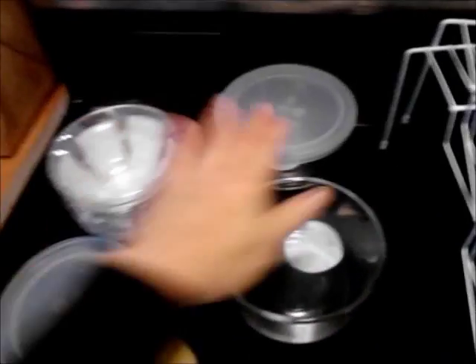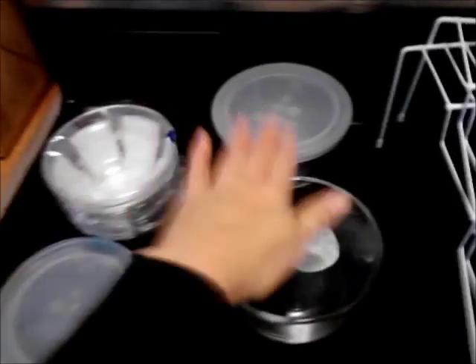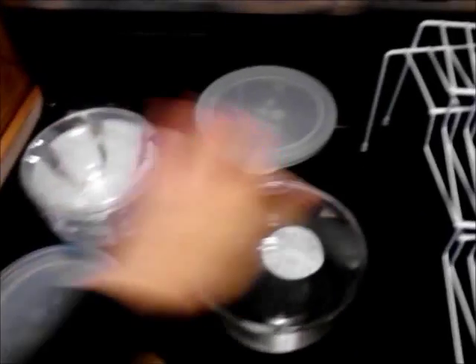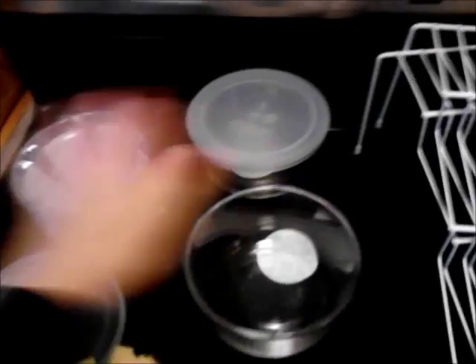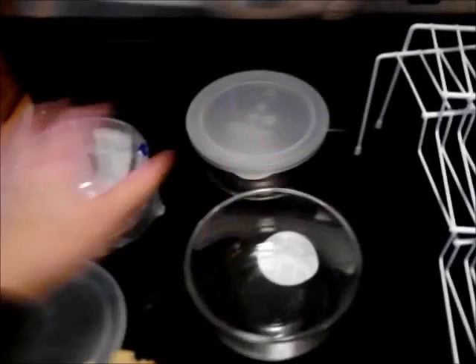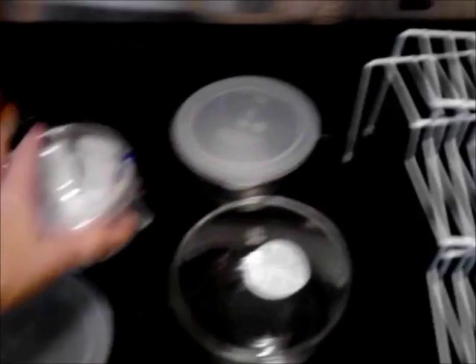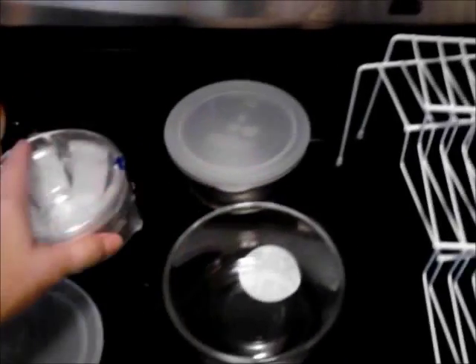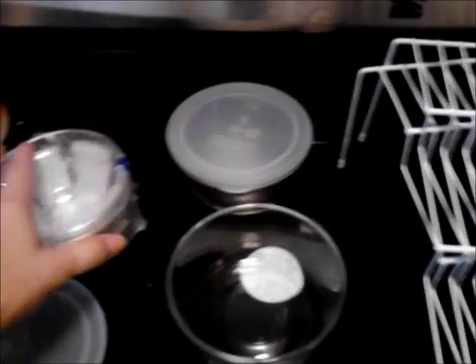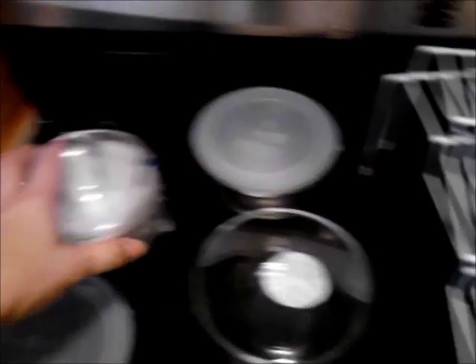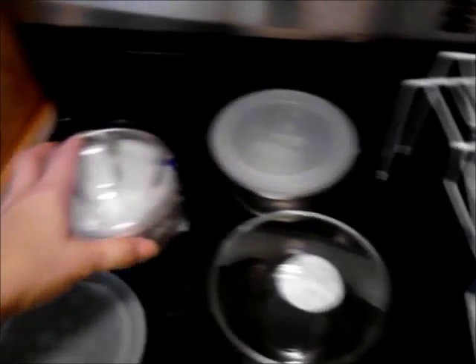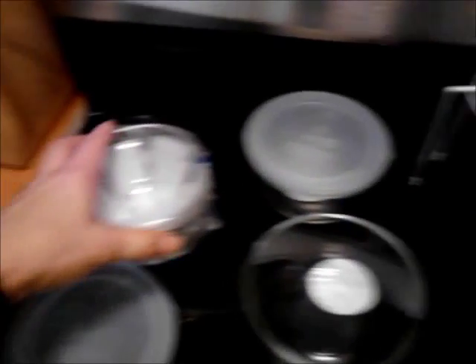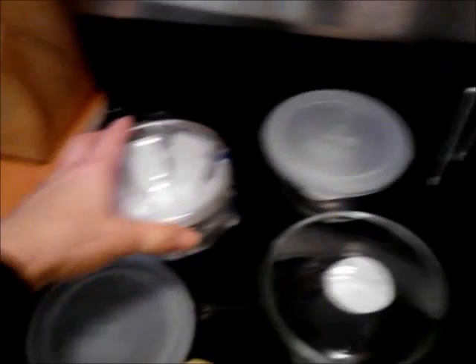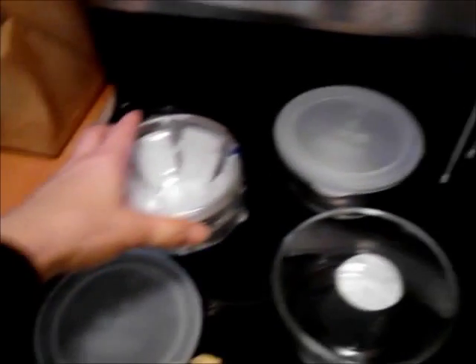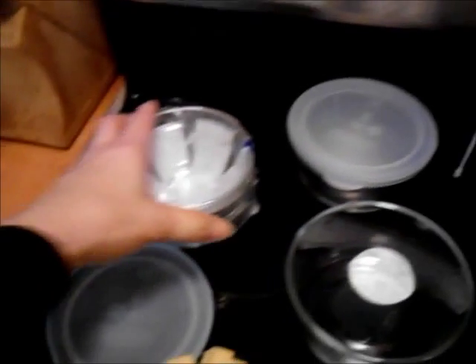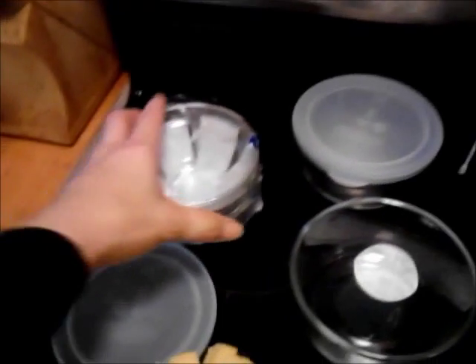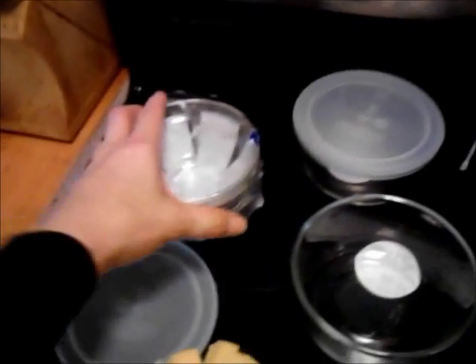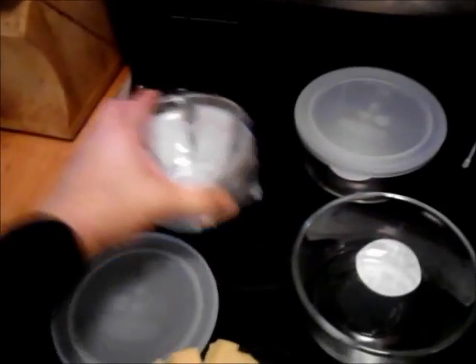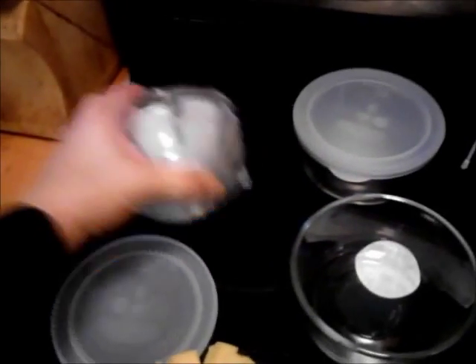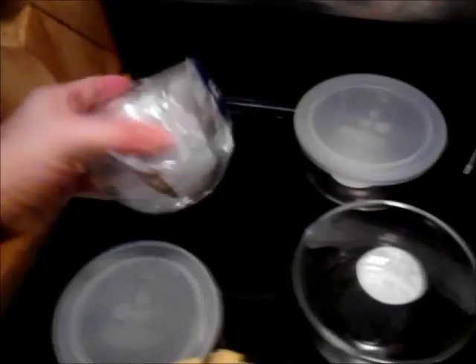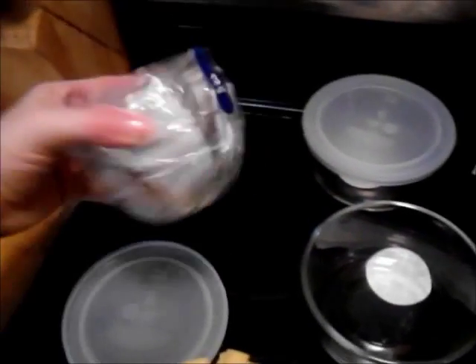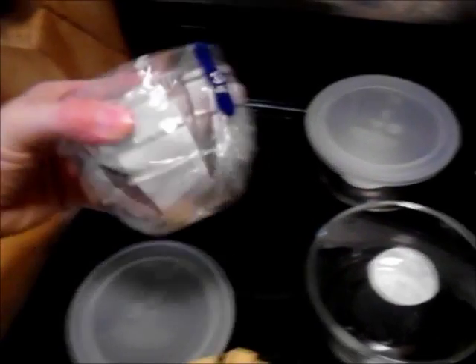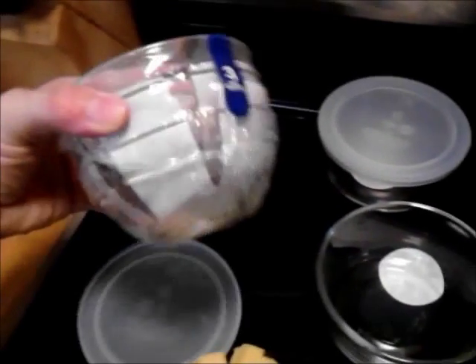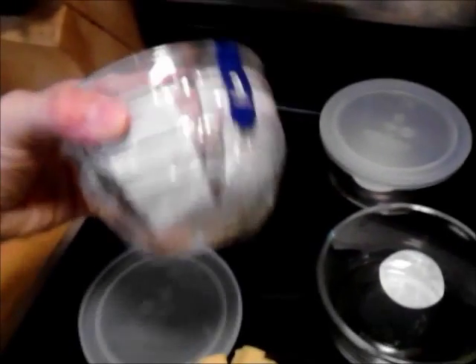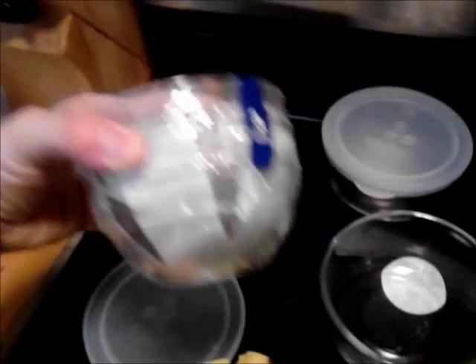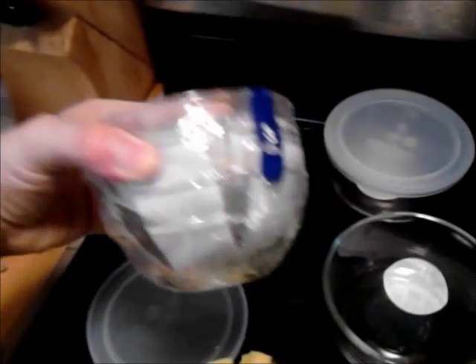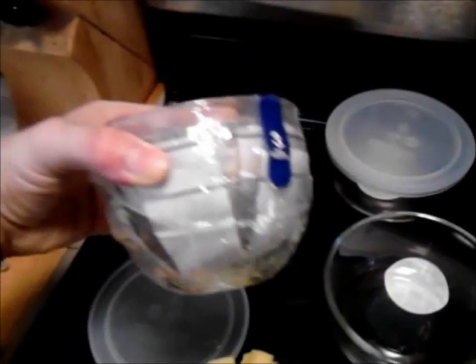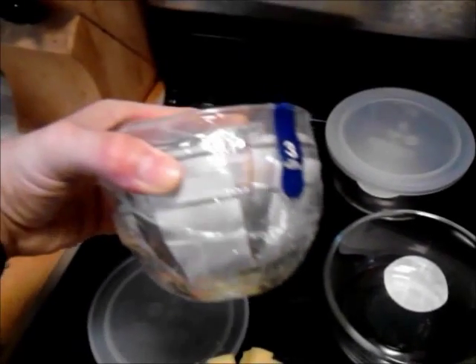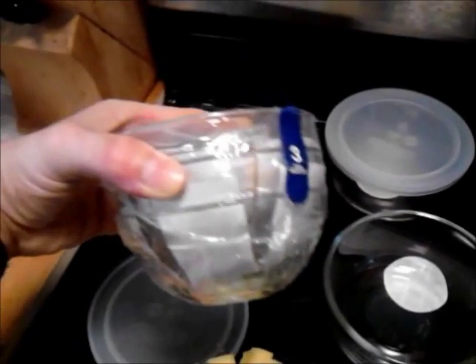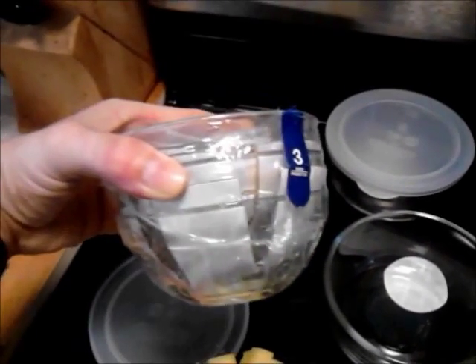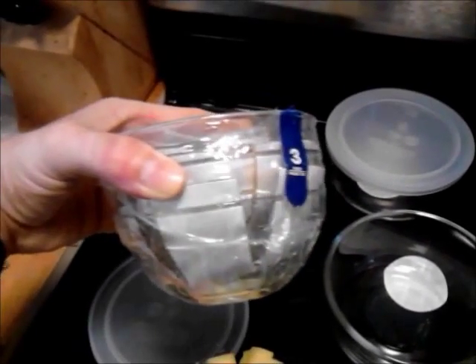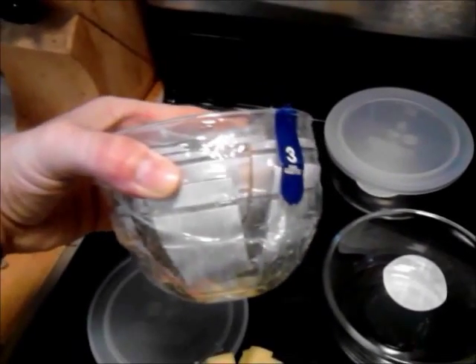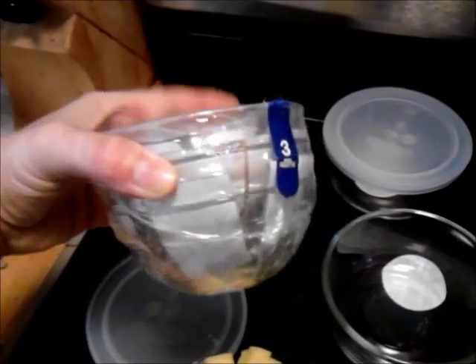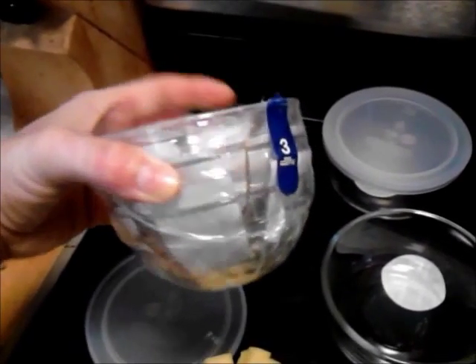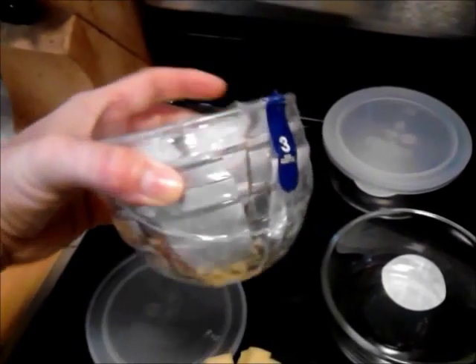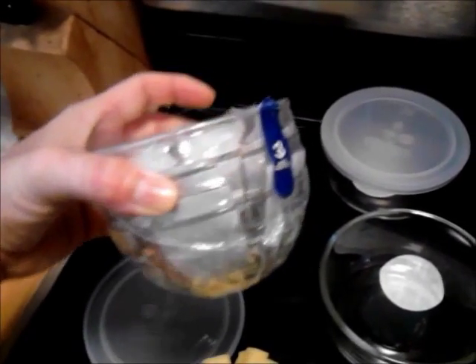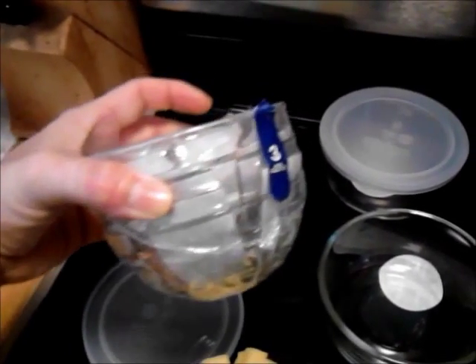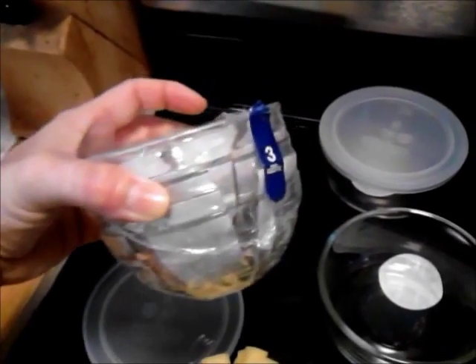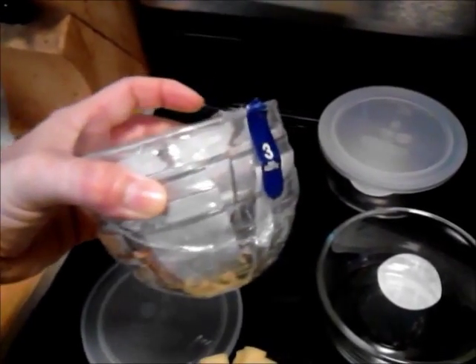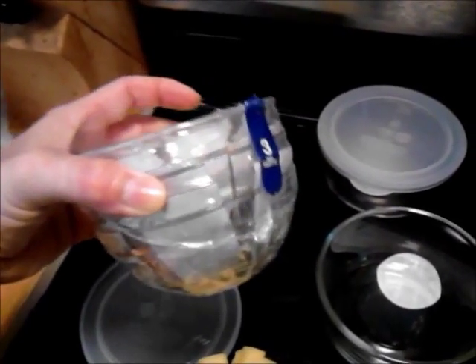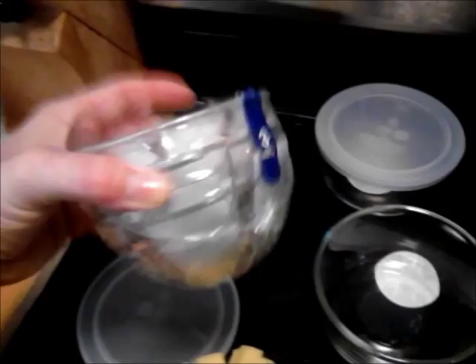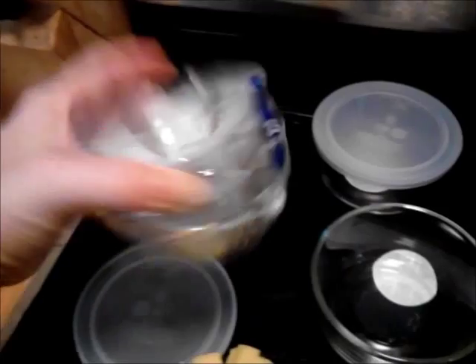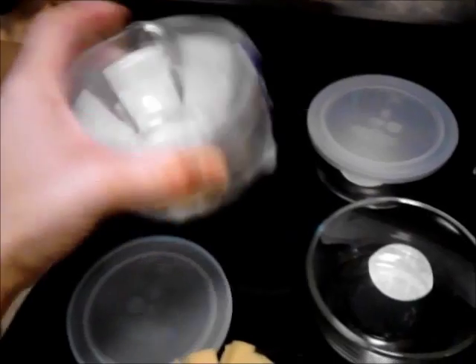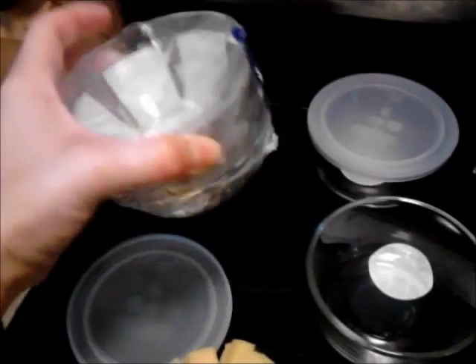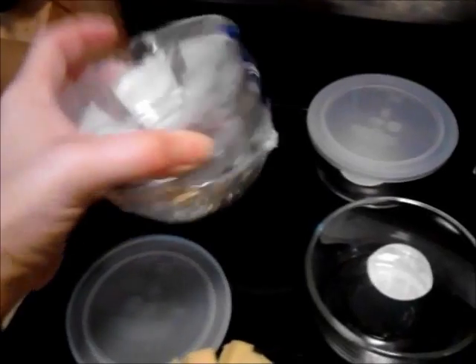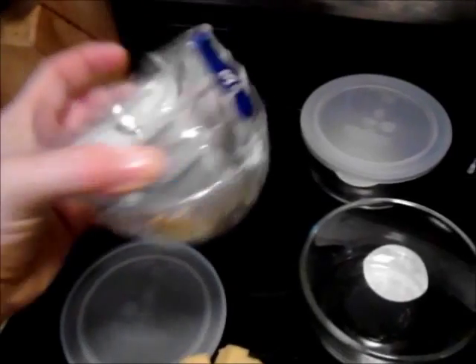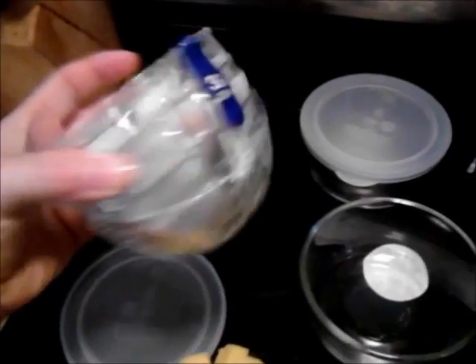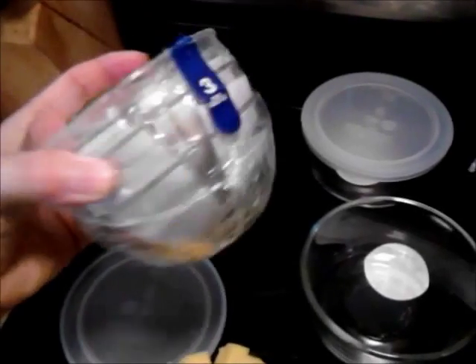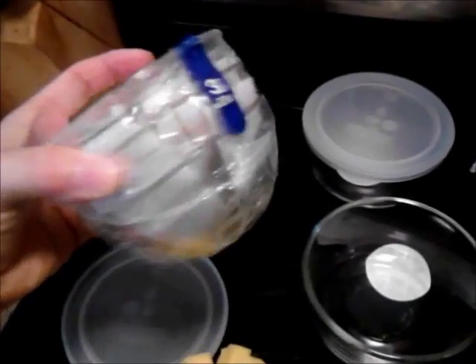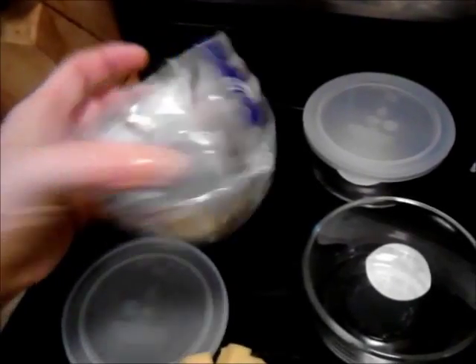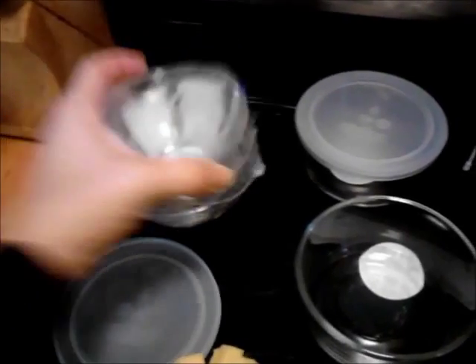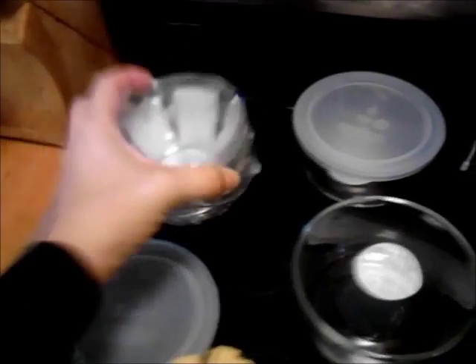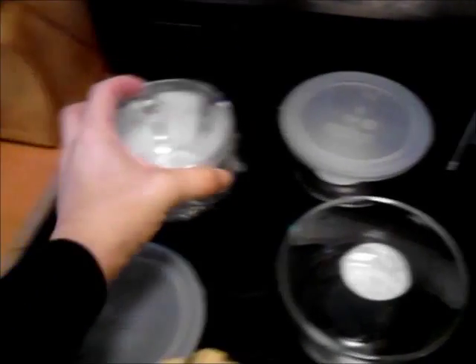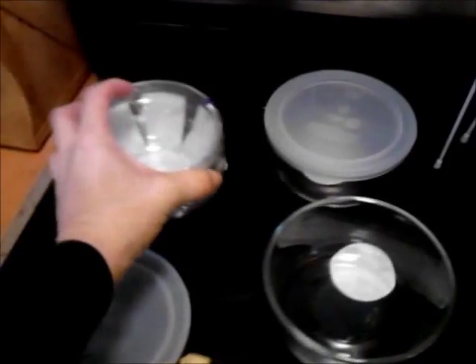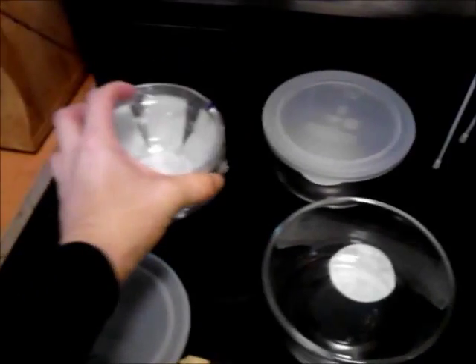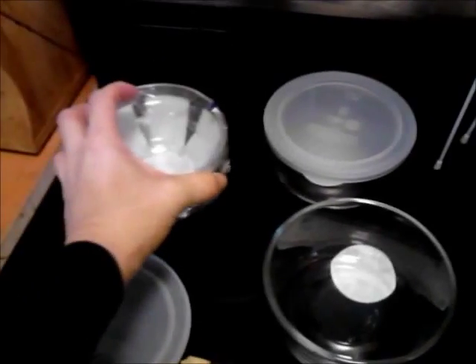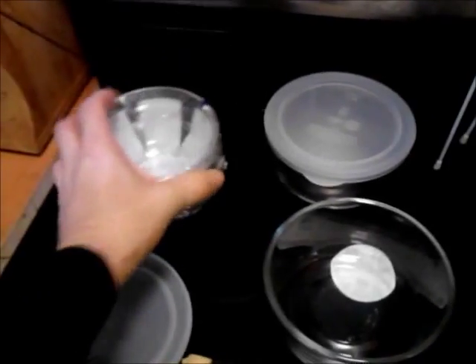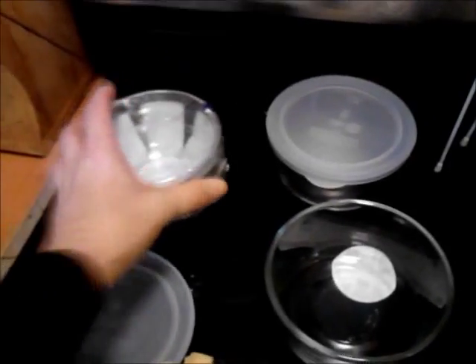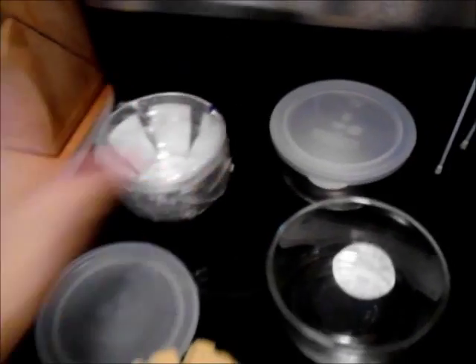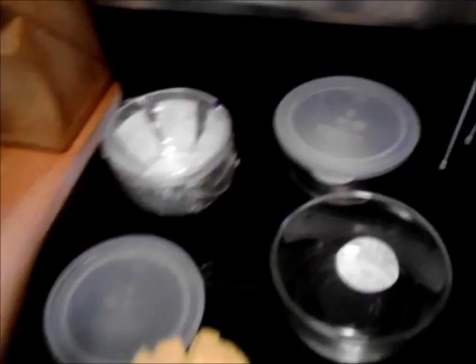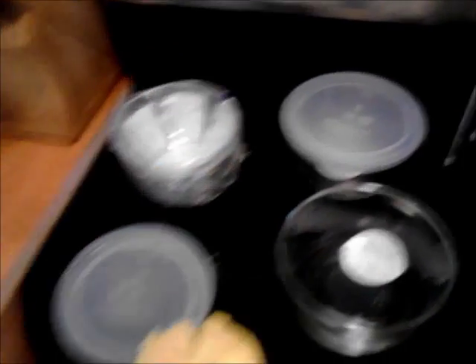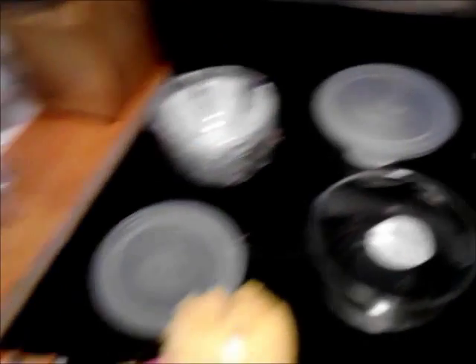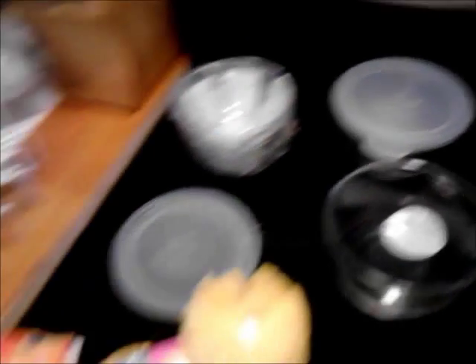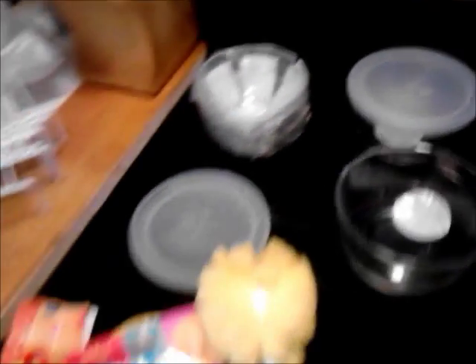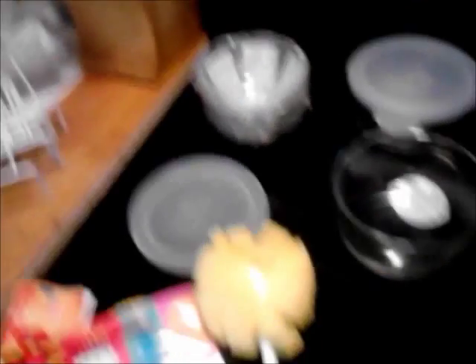Got two of those, and then I found these cool bowls that you see like on cooking shows. Three for a dollar. Cool!